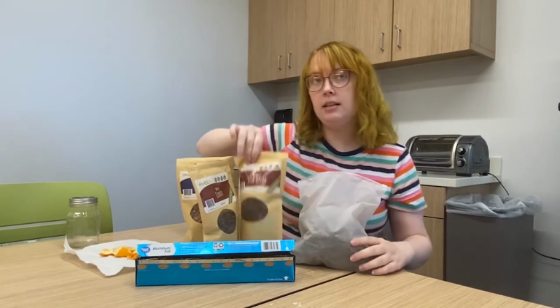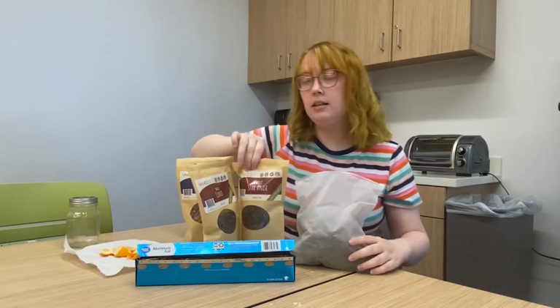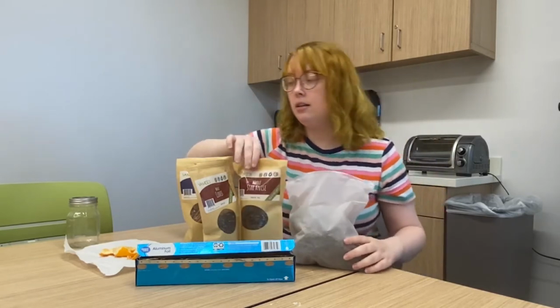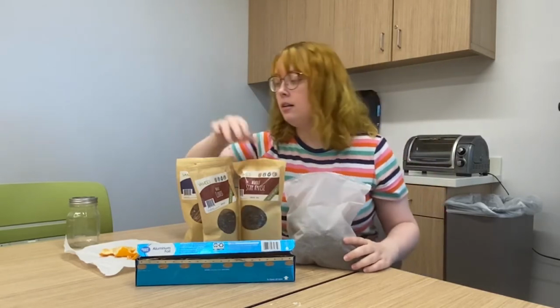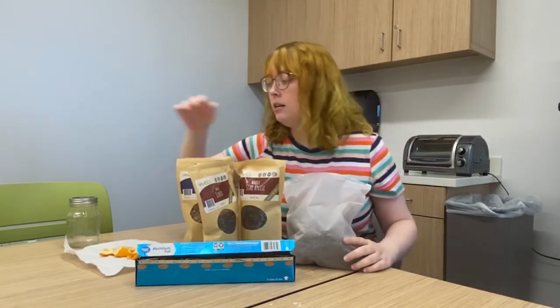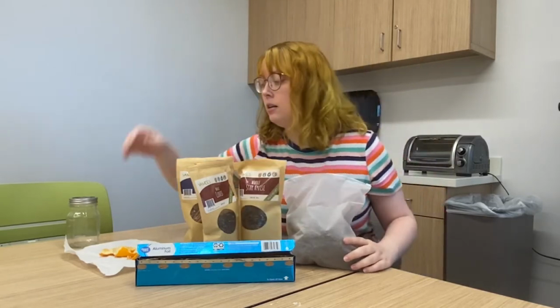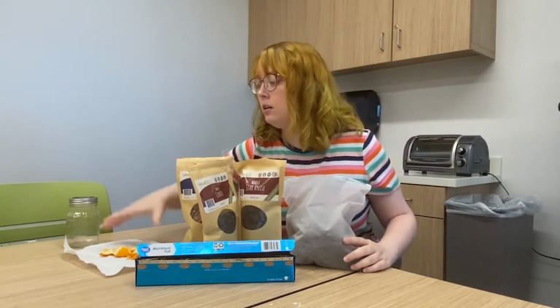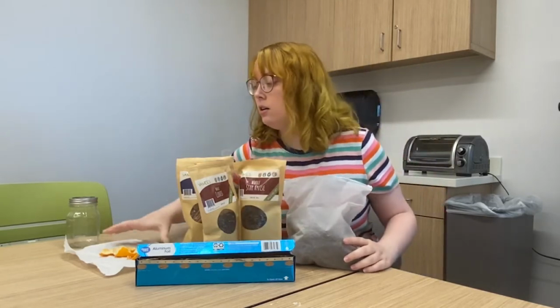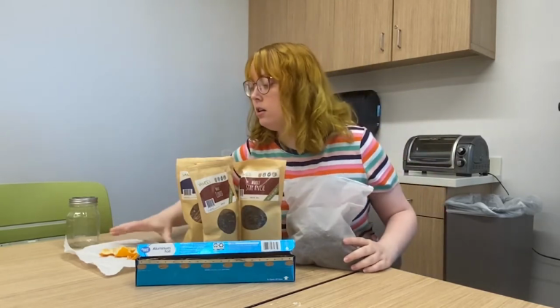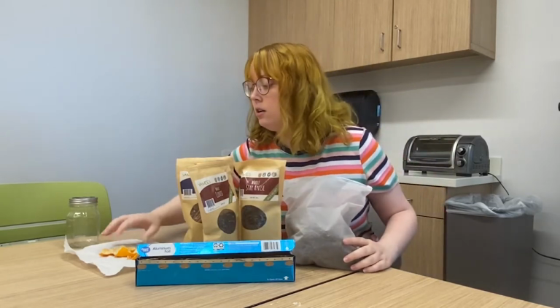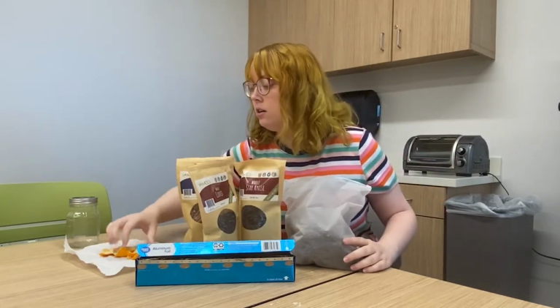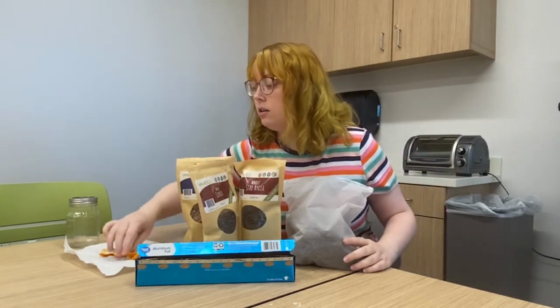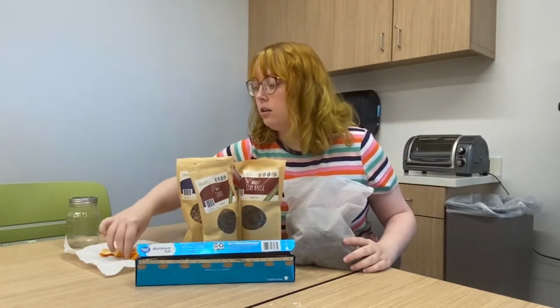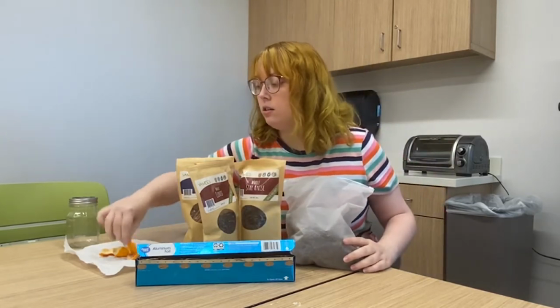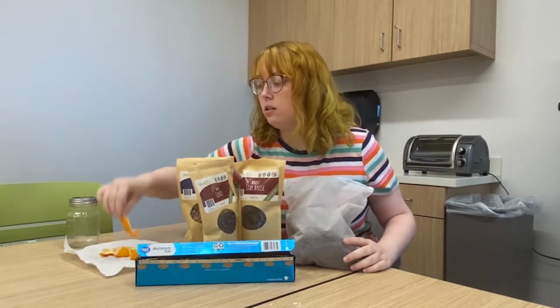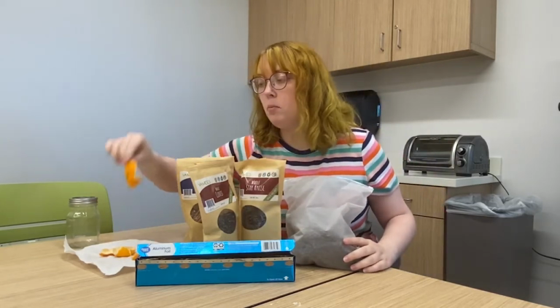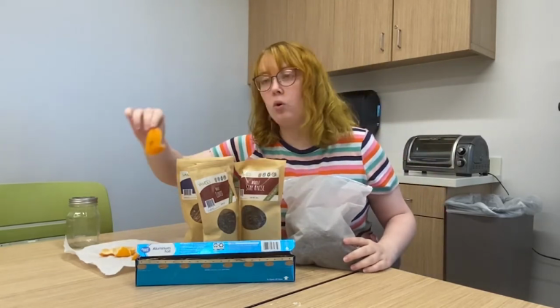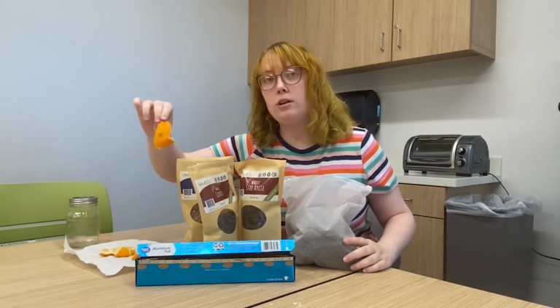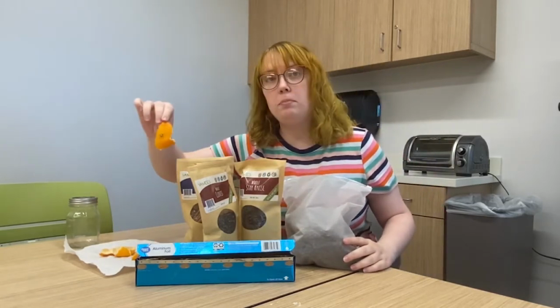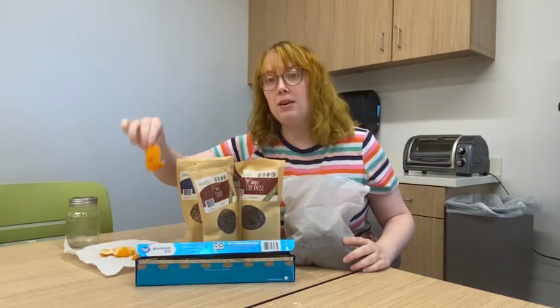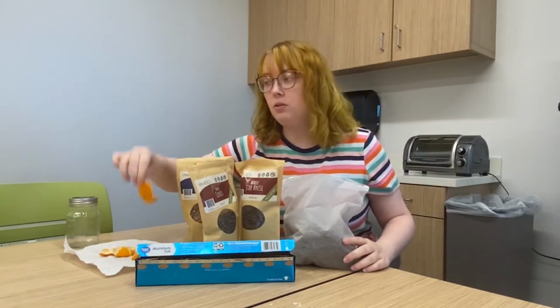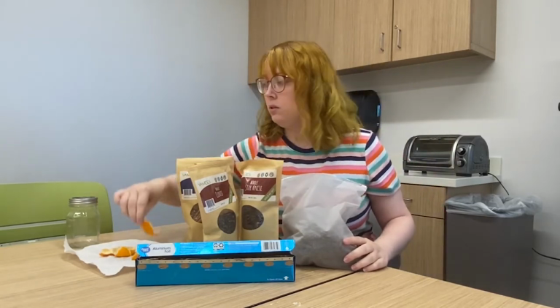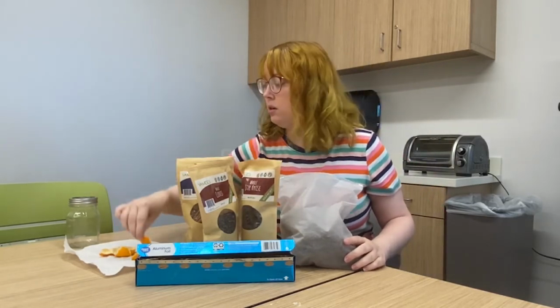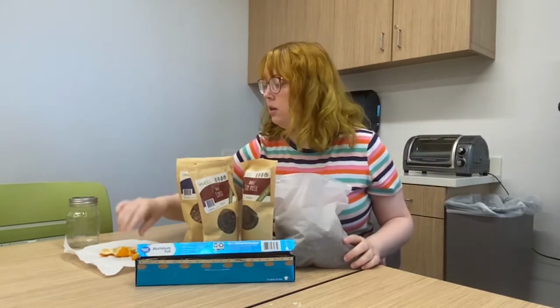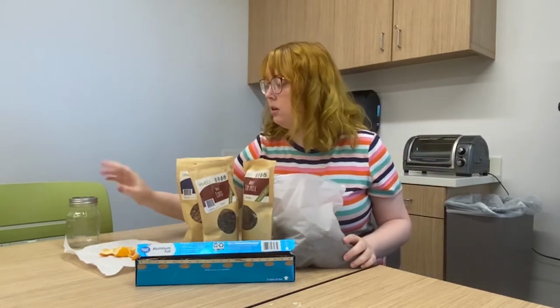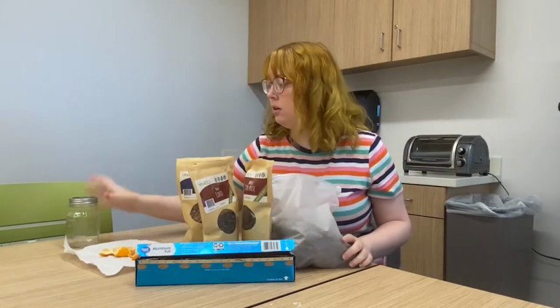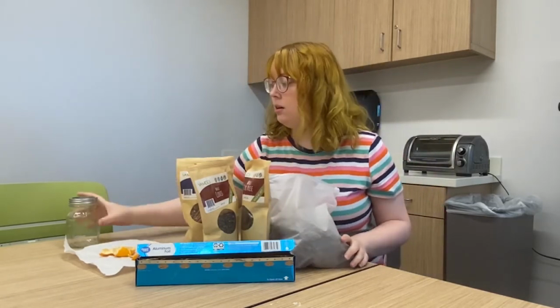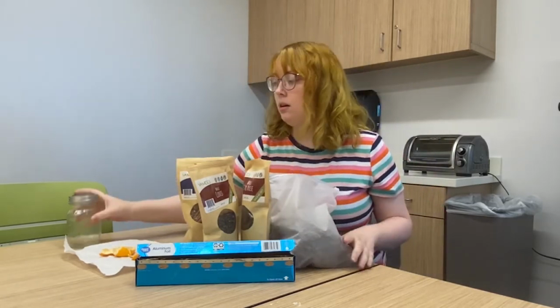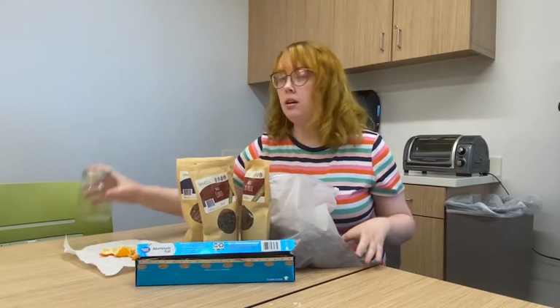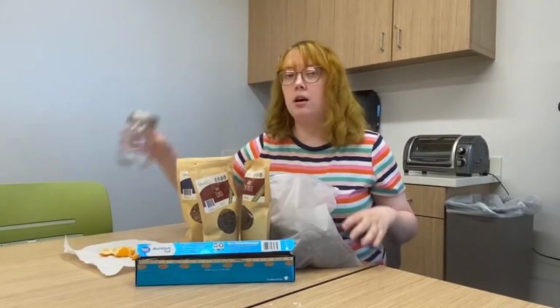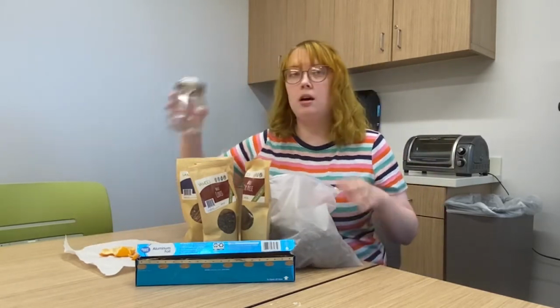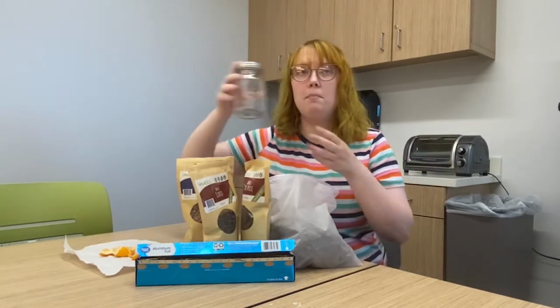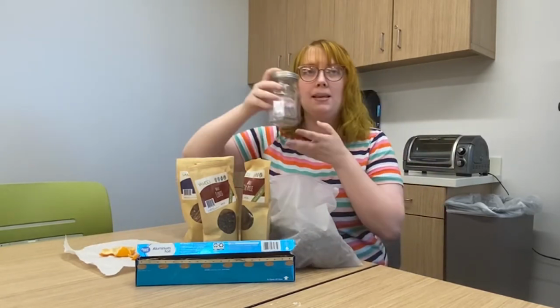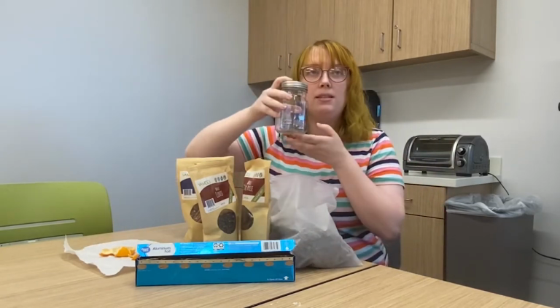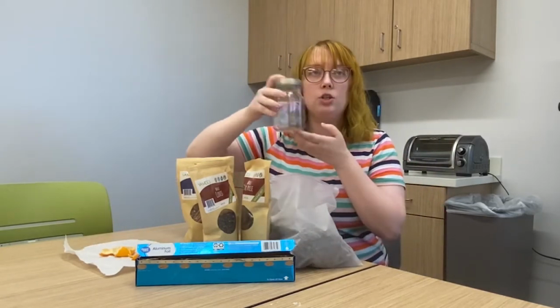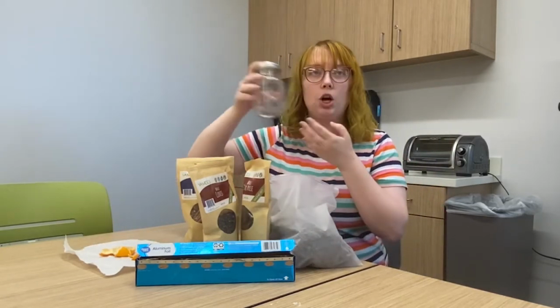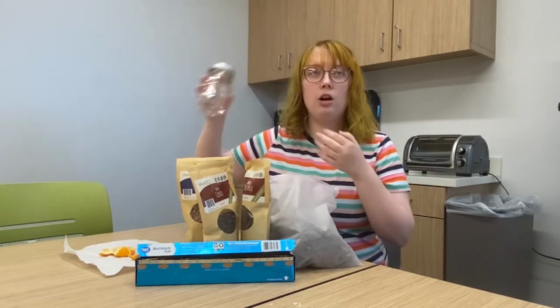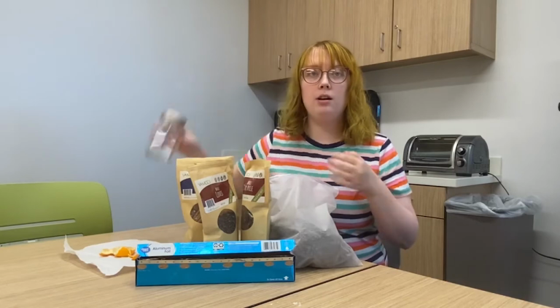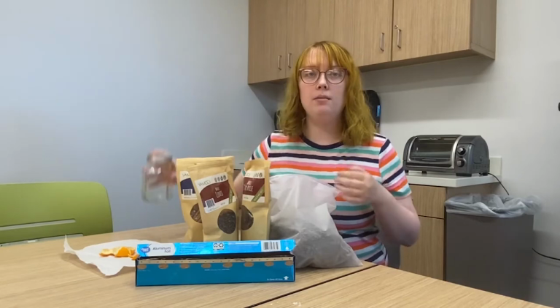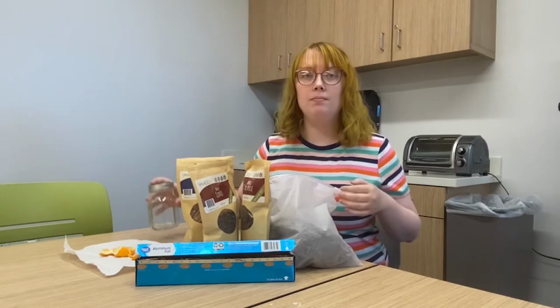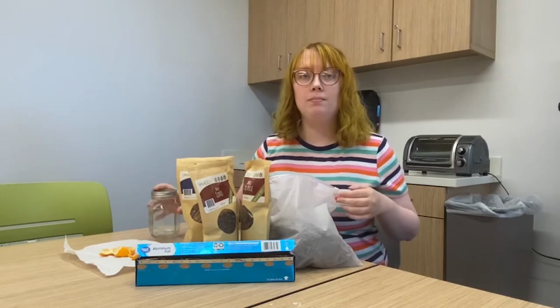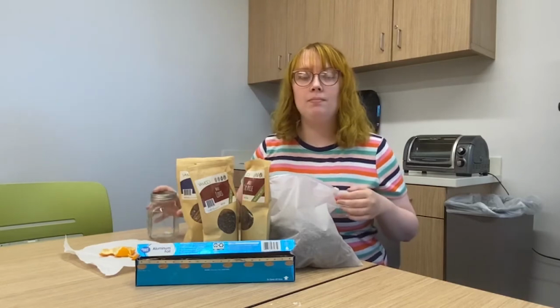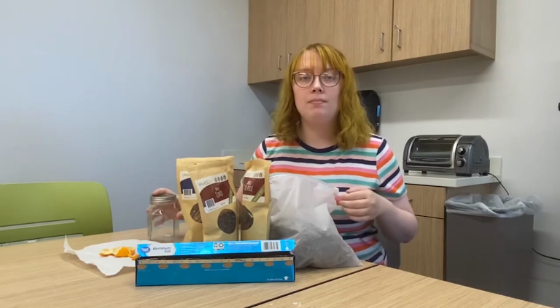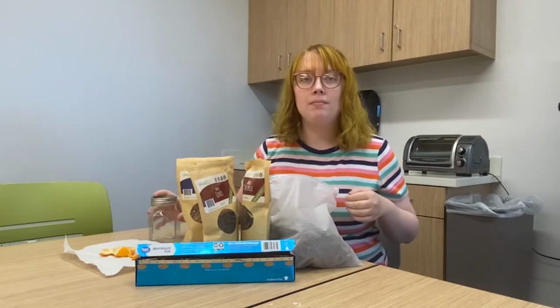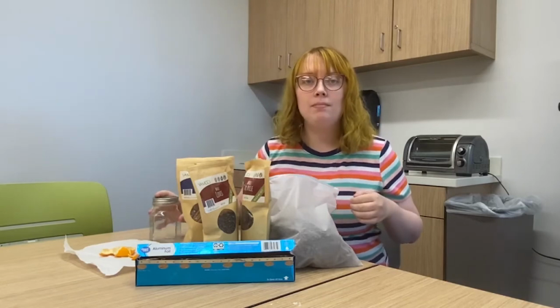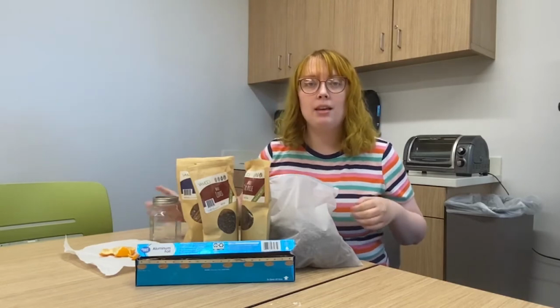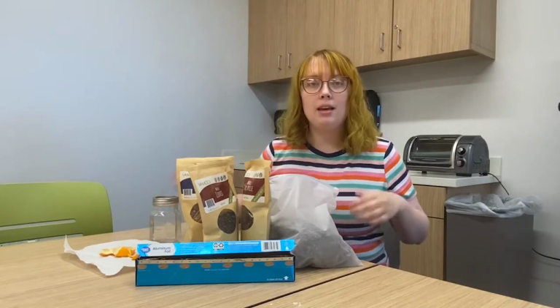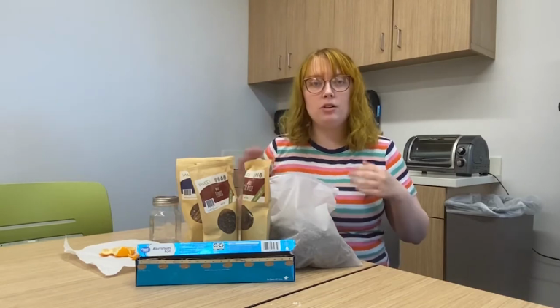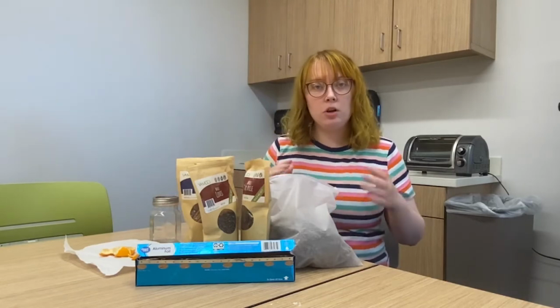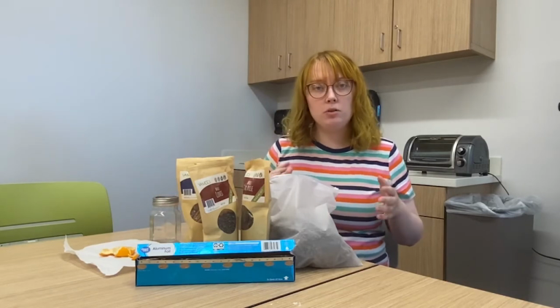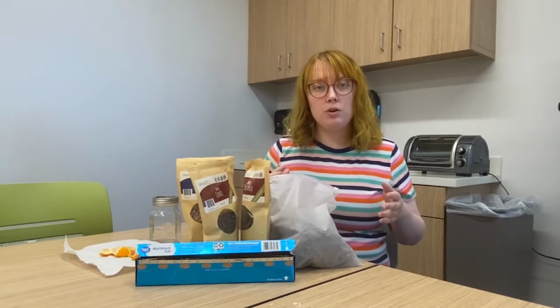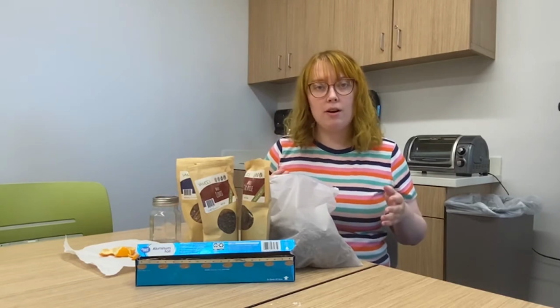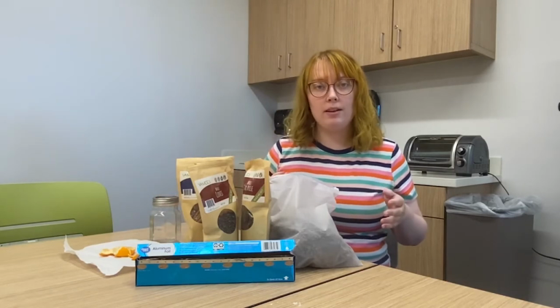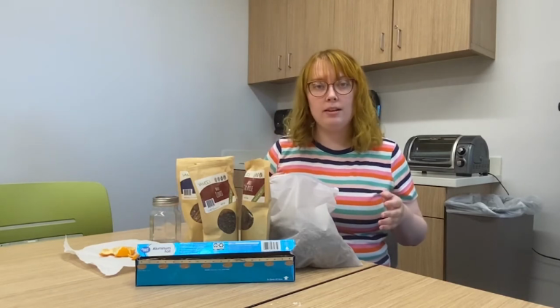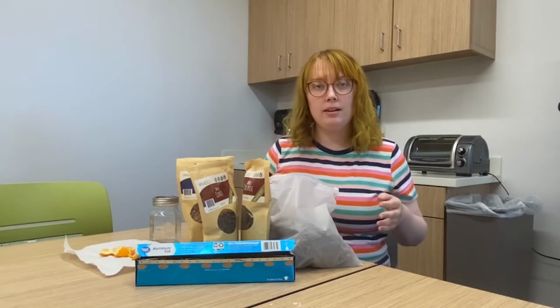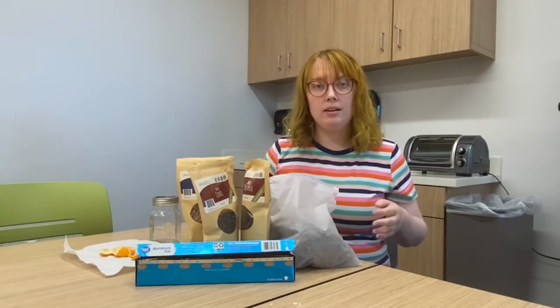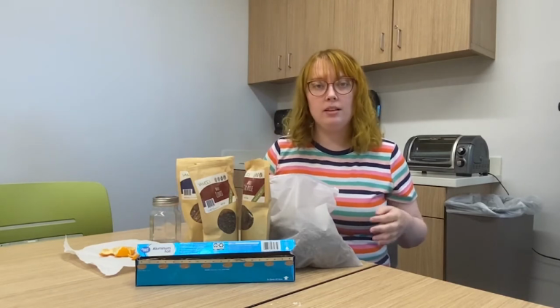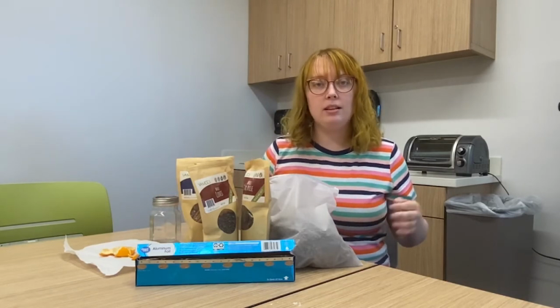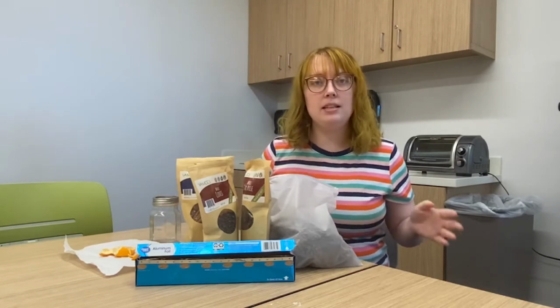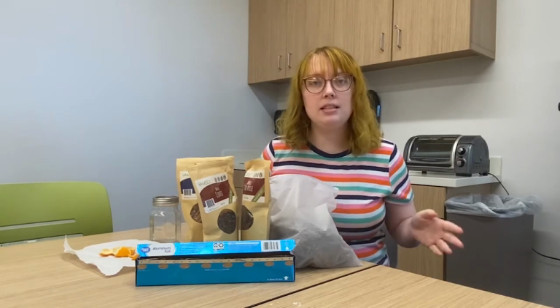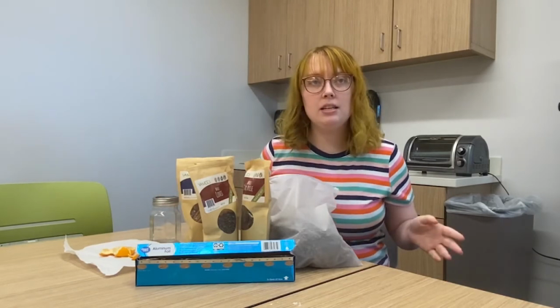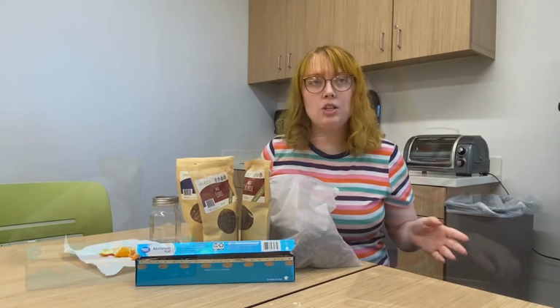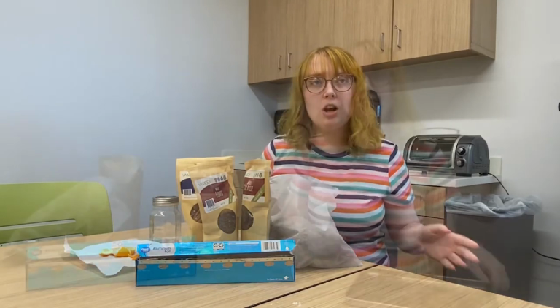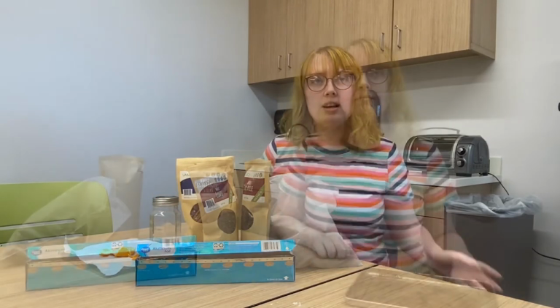Whole star anise, some orange peels, a mason jar, and a toaster oven. Let's get started!